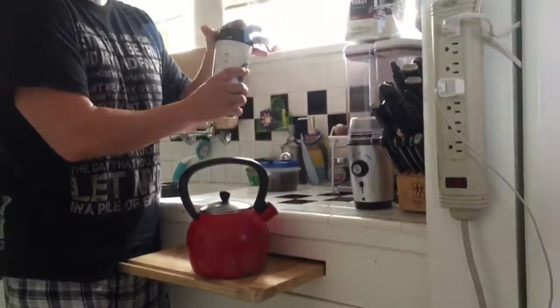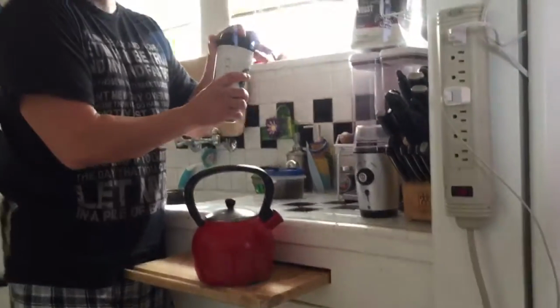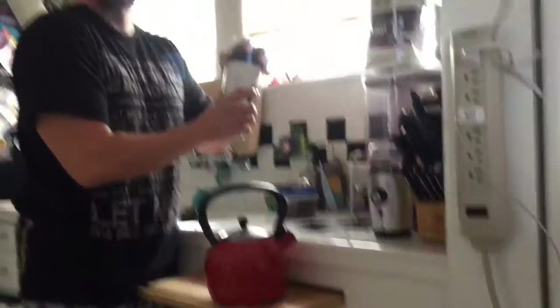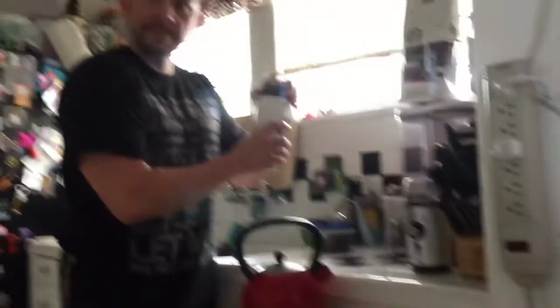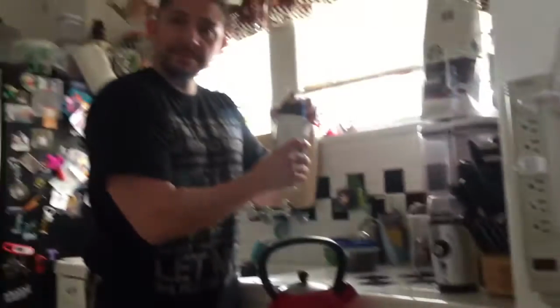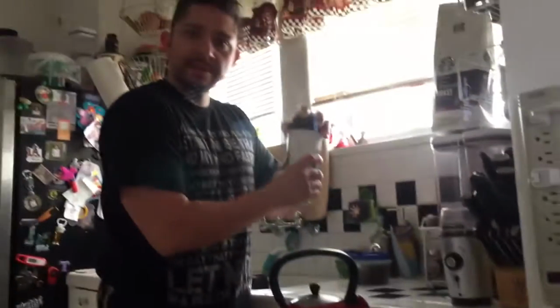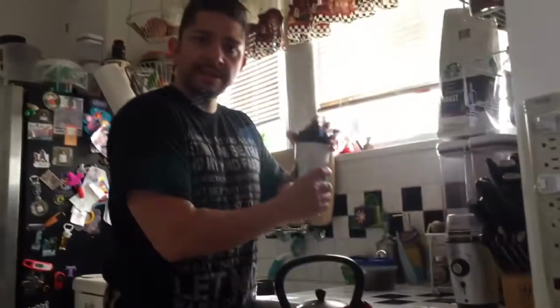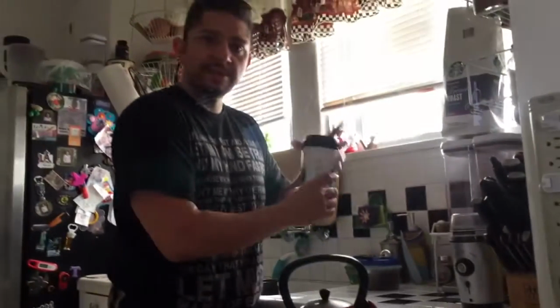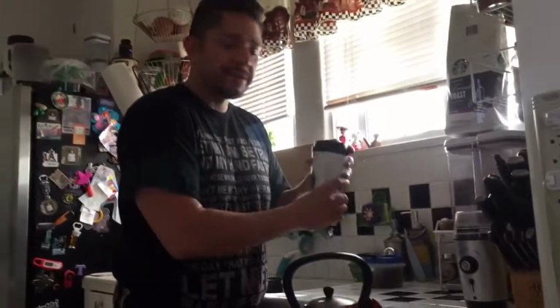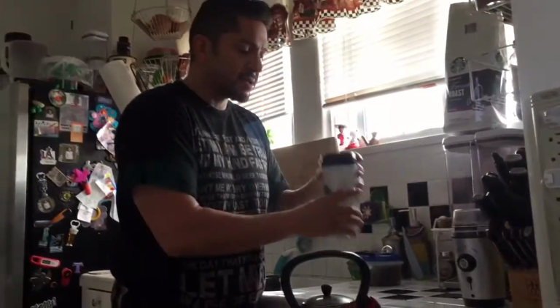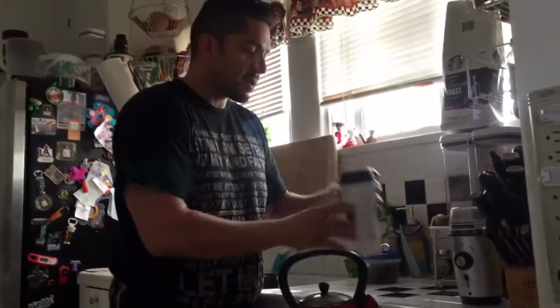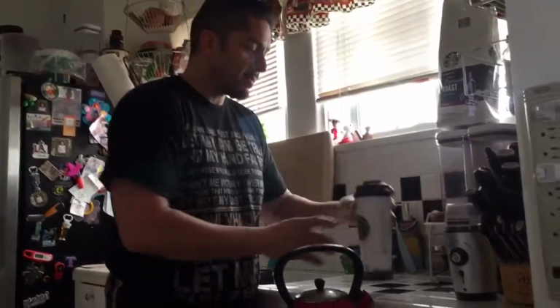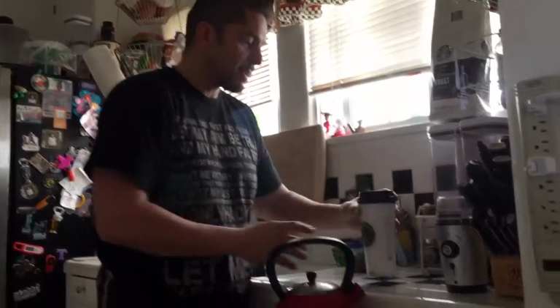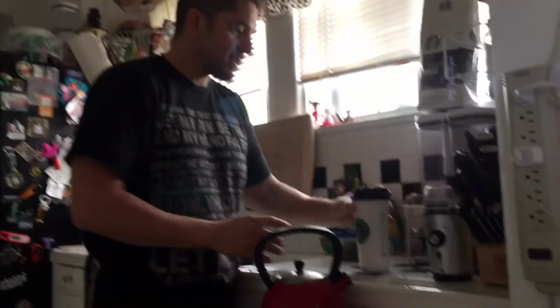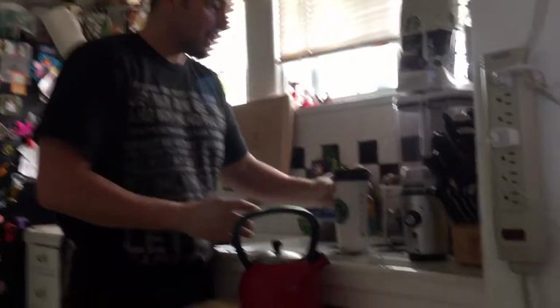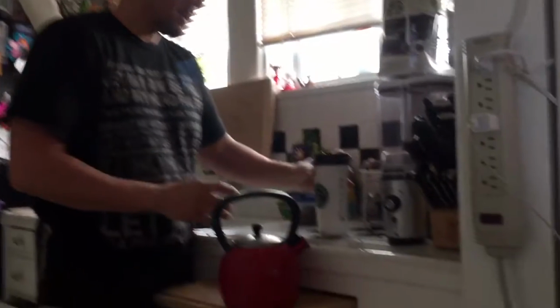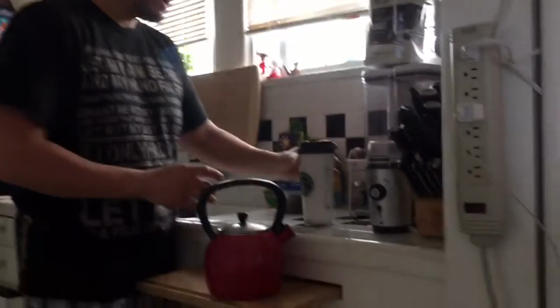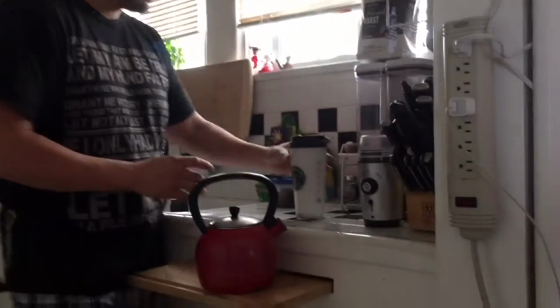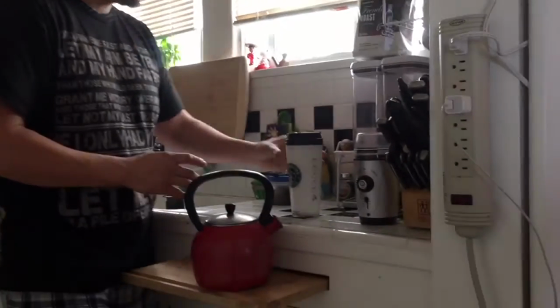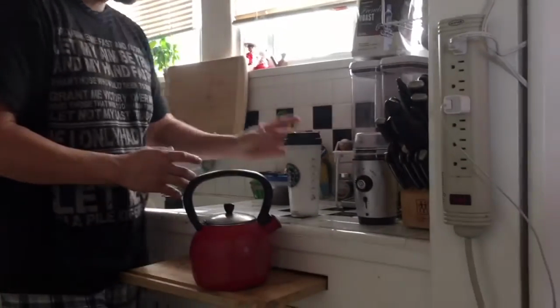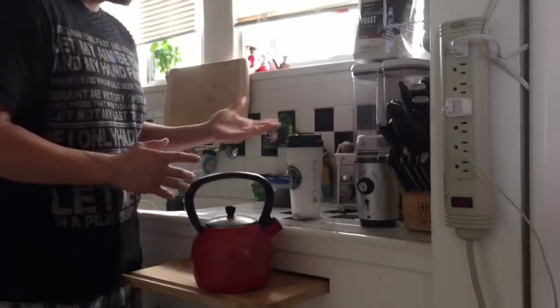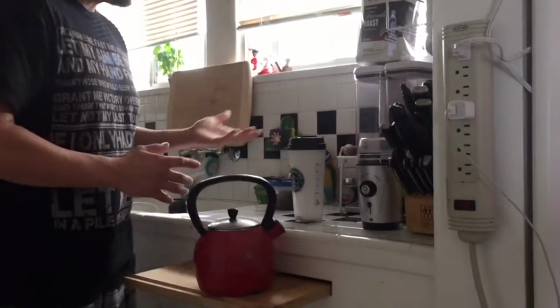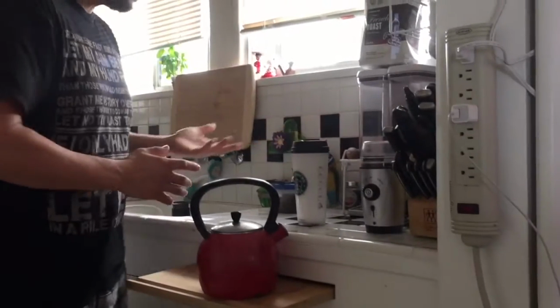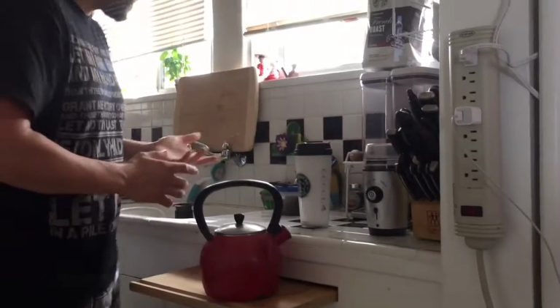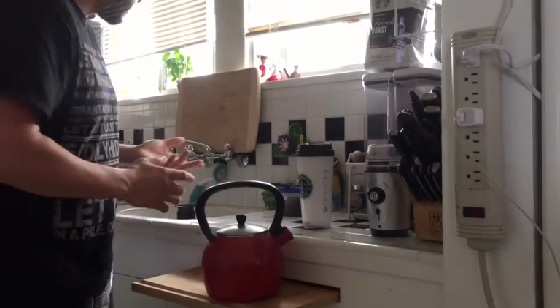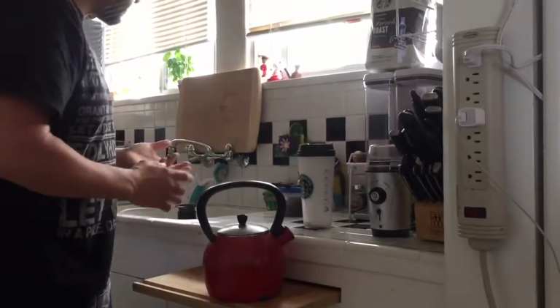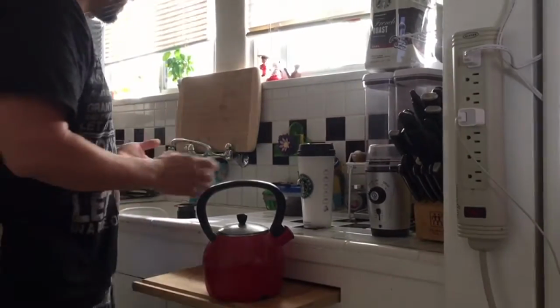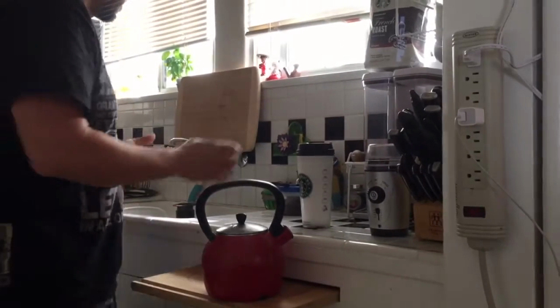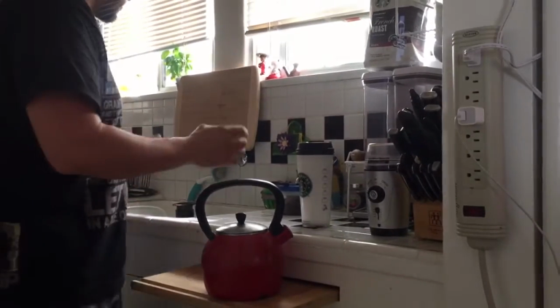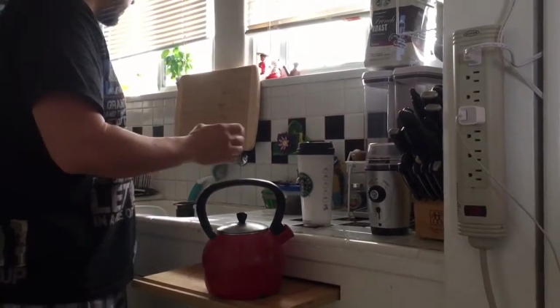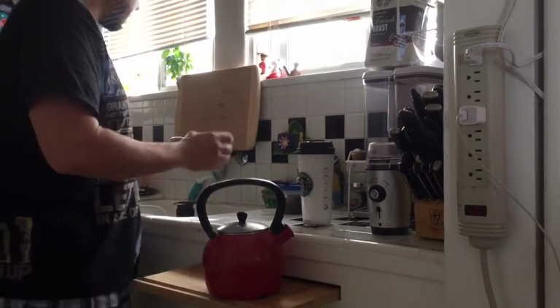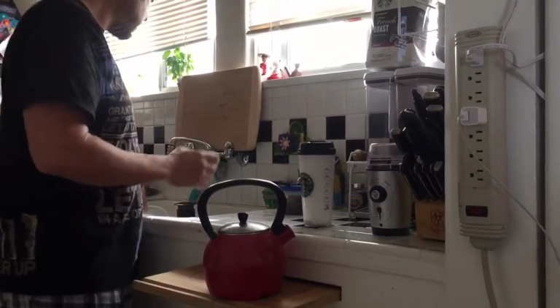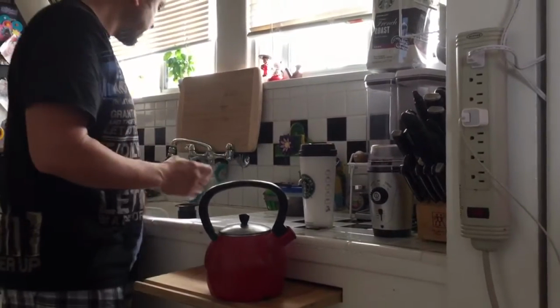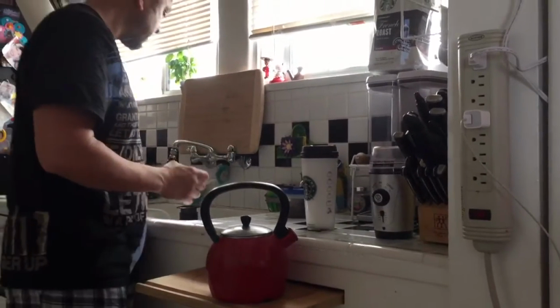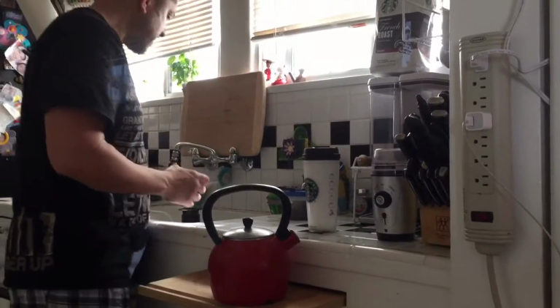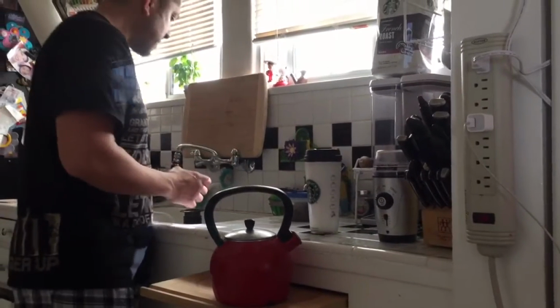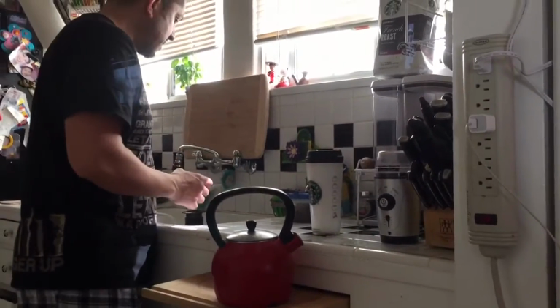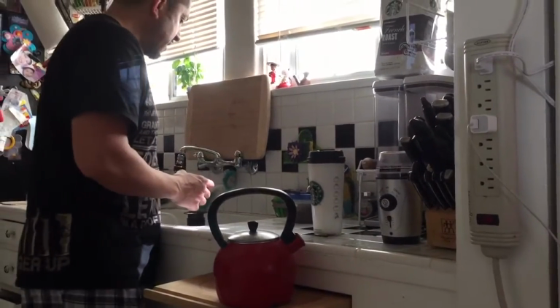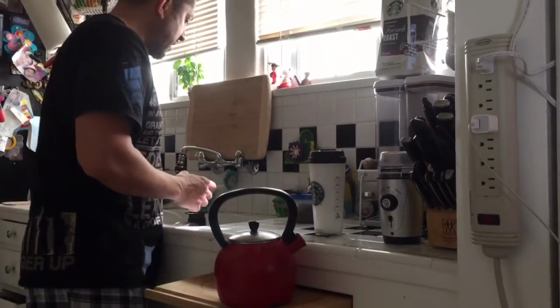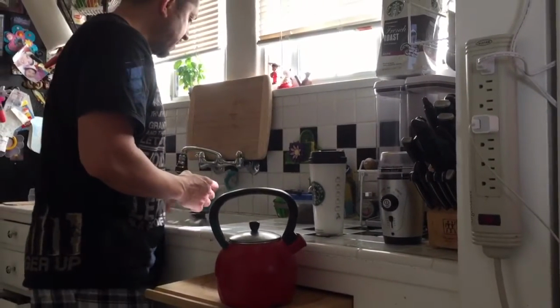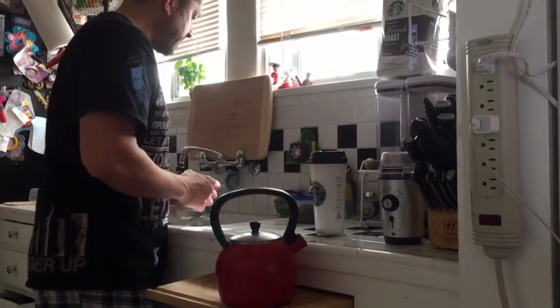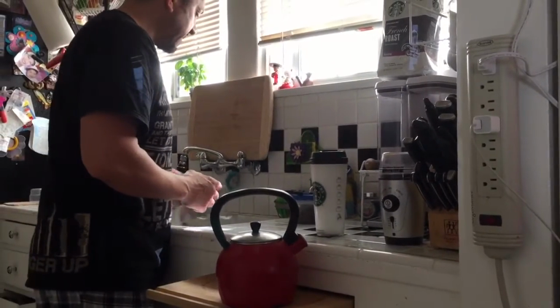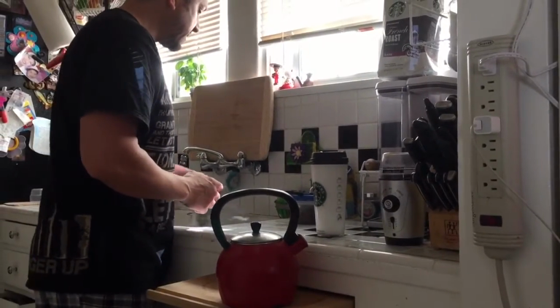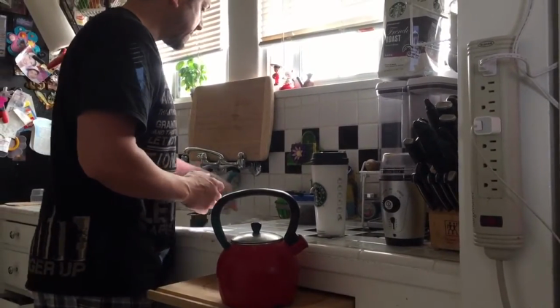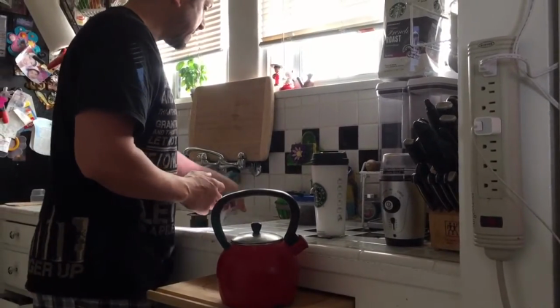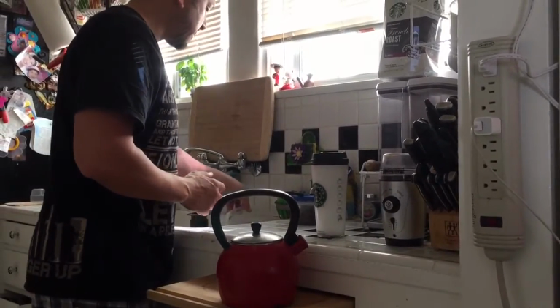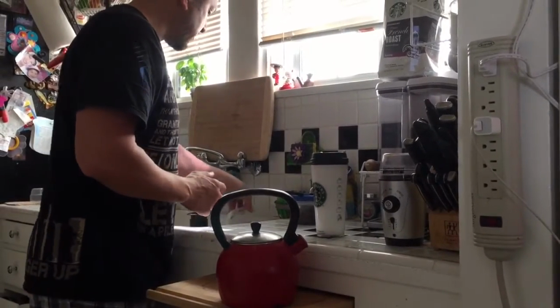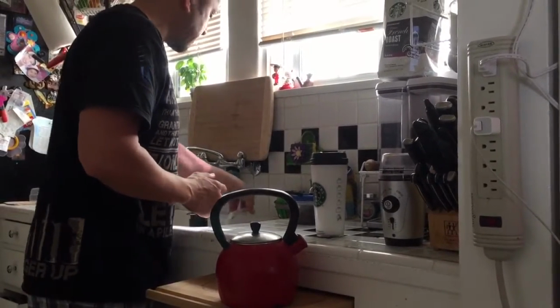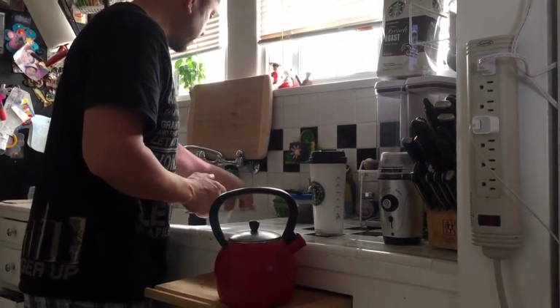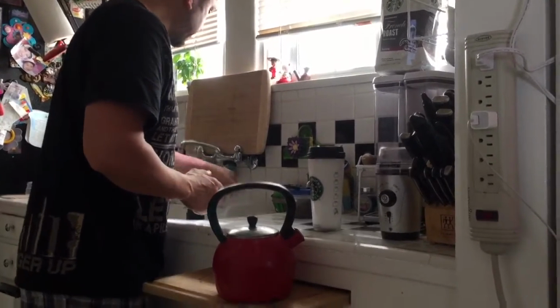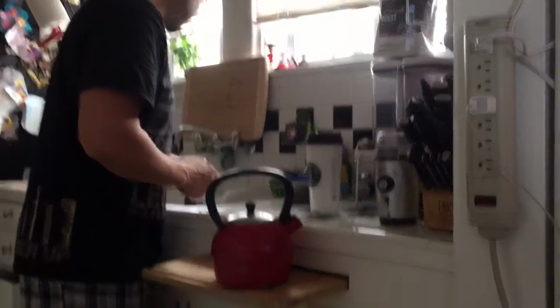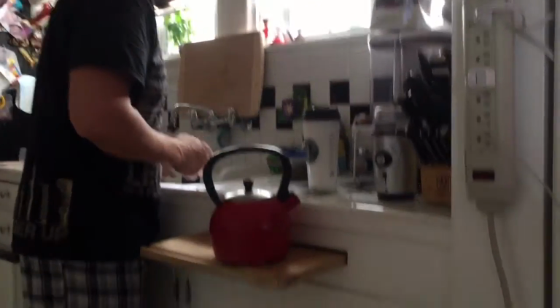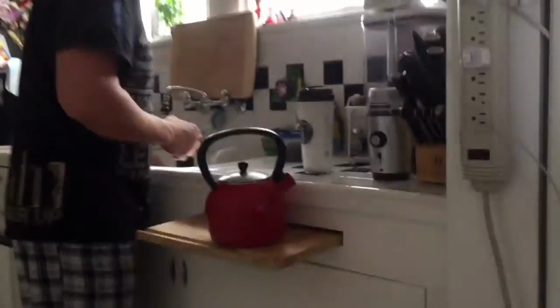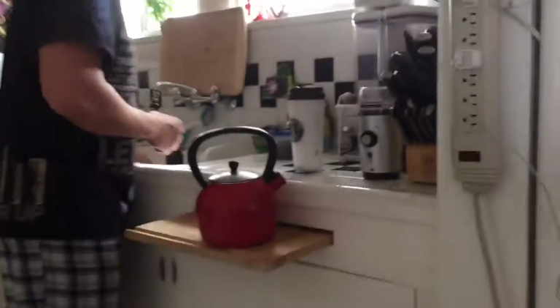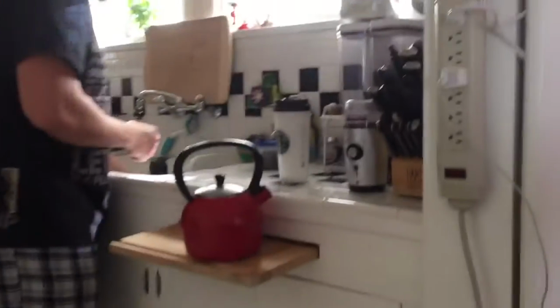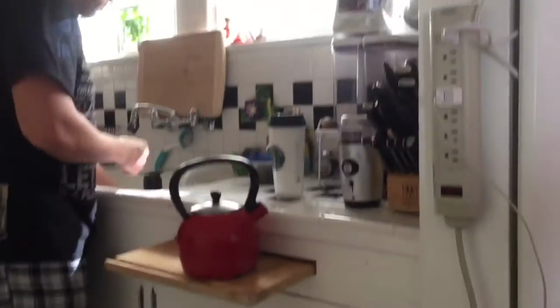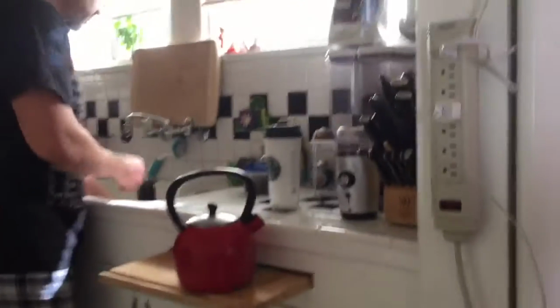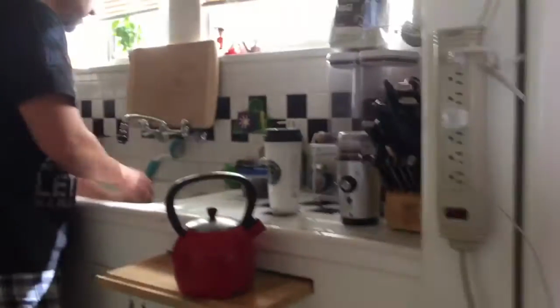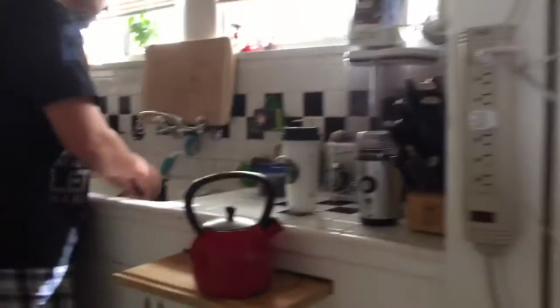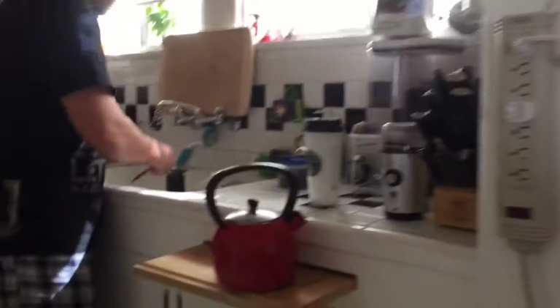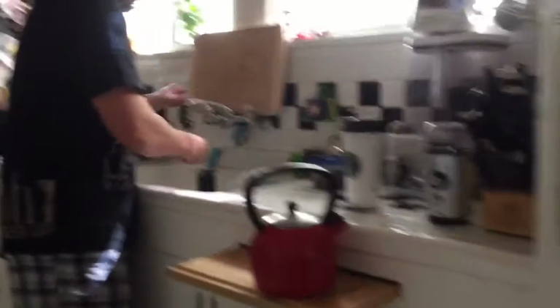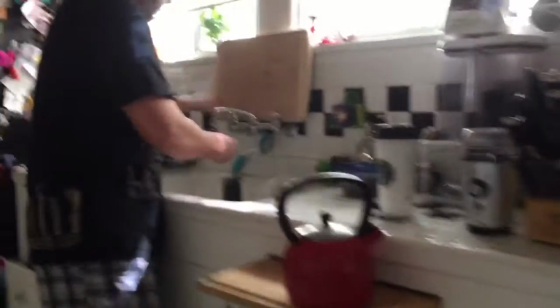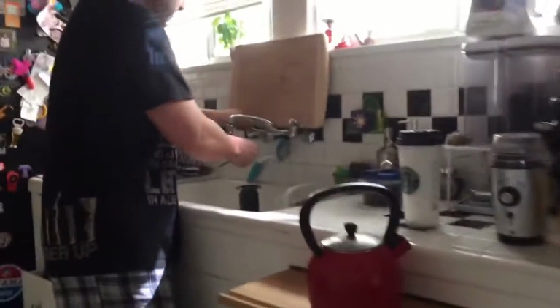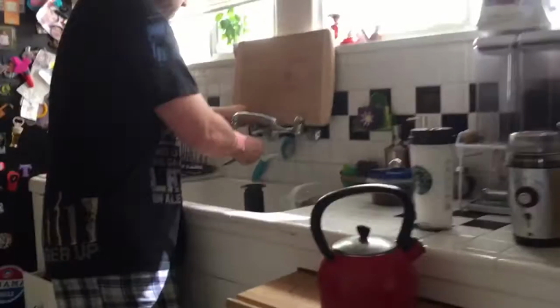Cleanup is a cinch too. I do this every day before work because it's so fast and it saves so much money compared to going to Starbucks. All you do is just rinse off your stir.